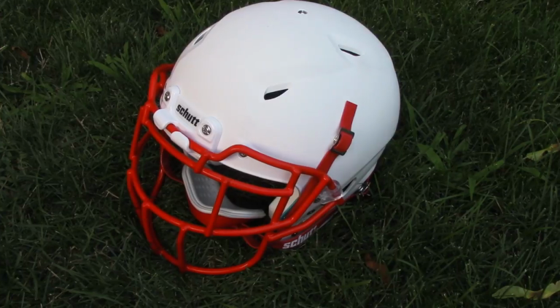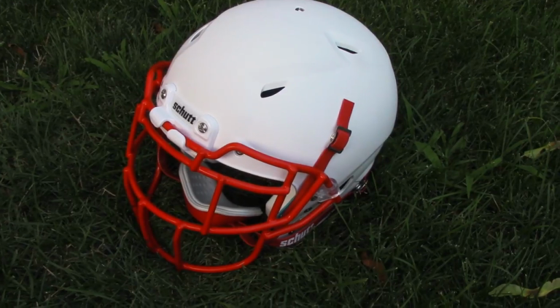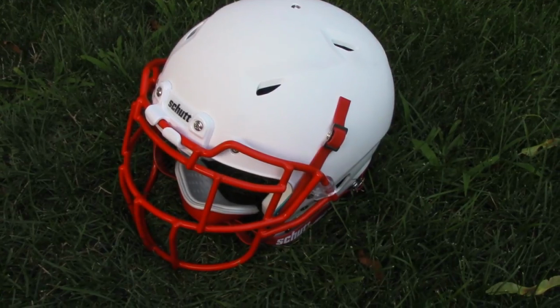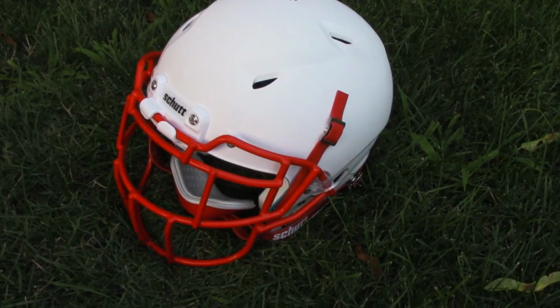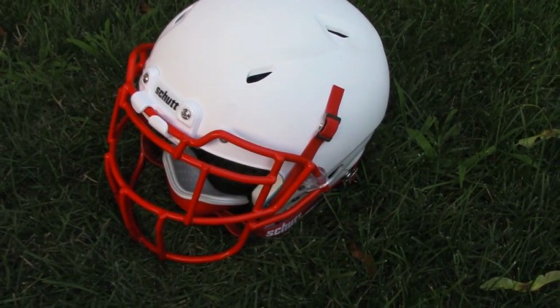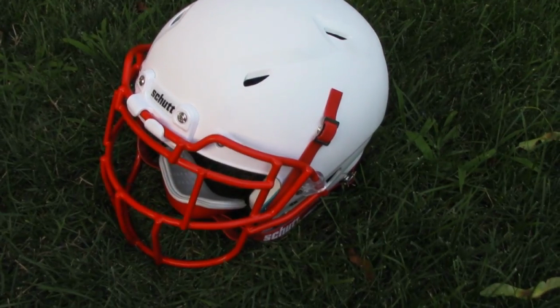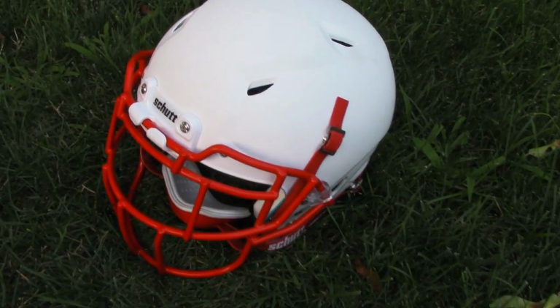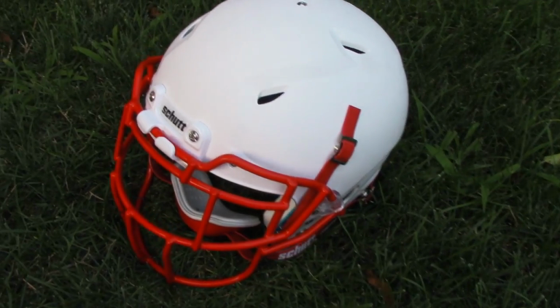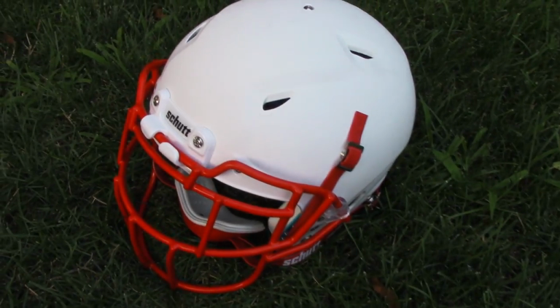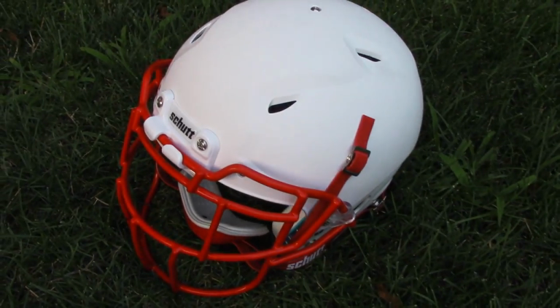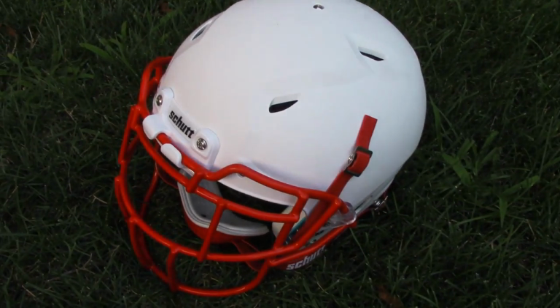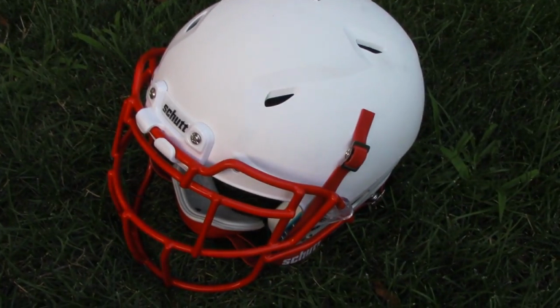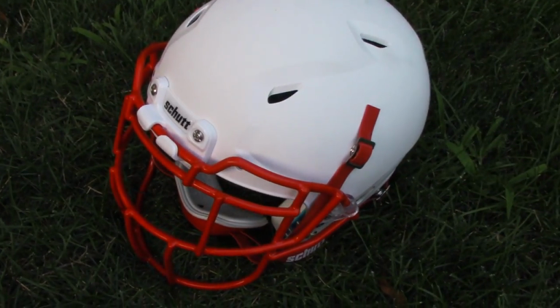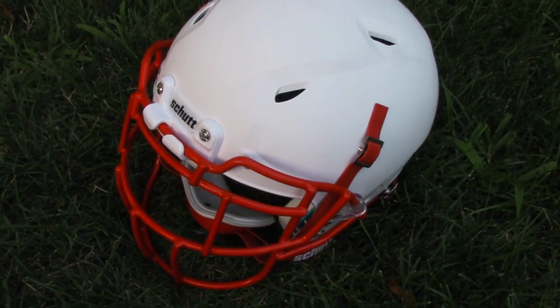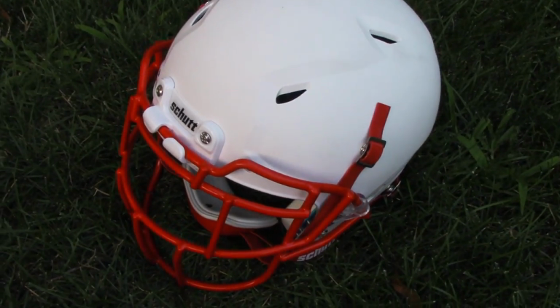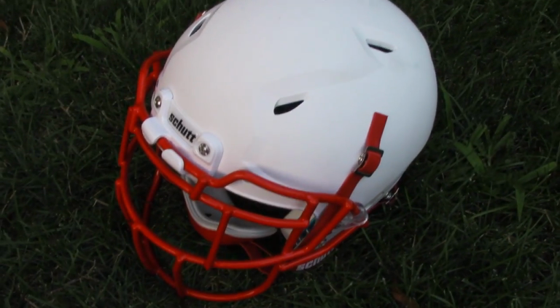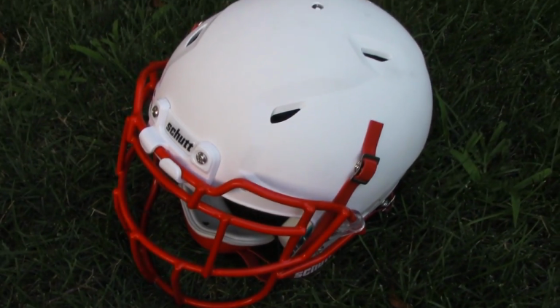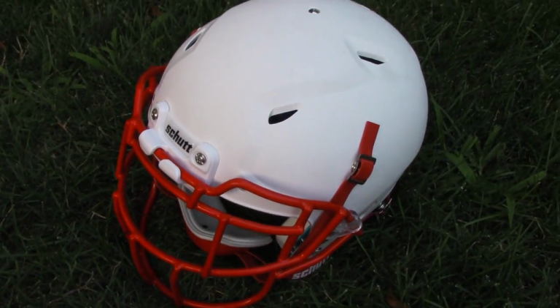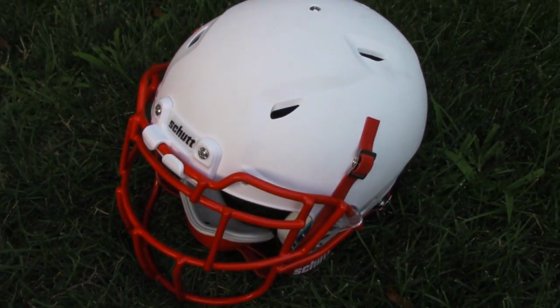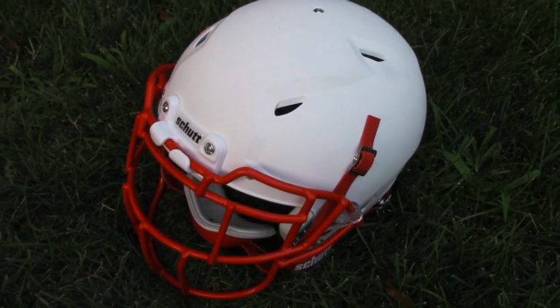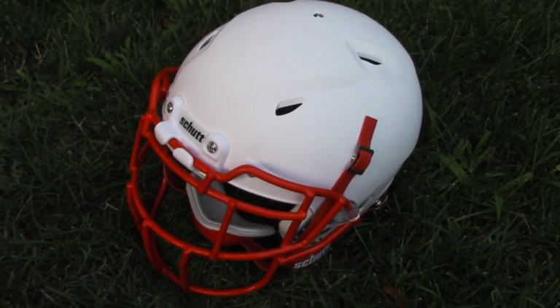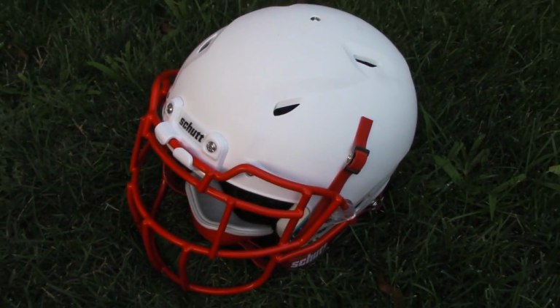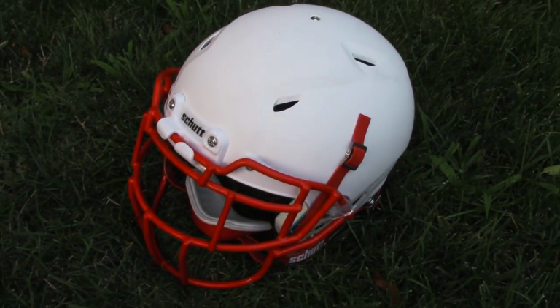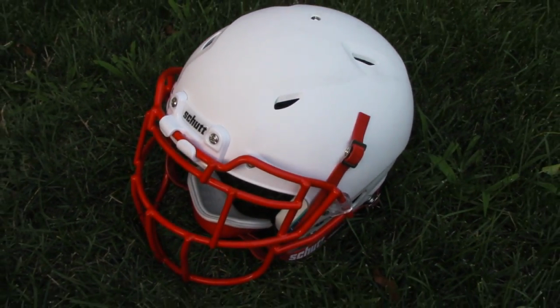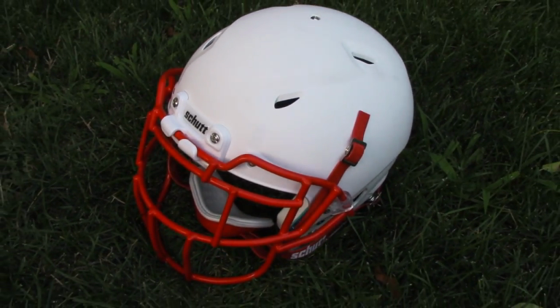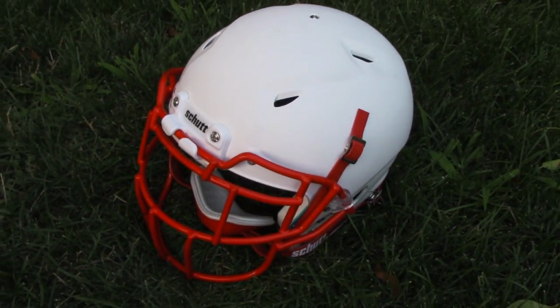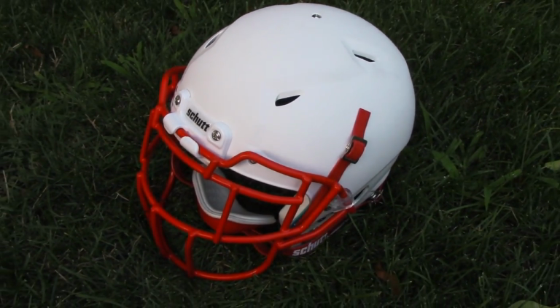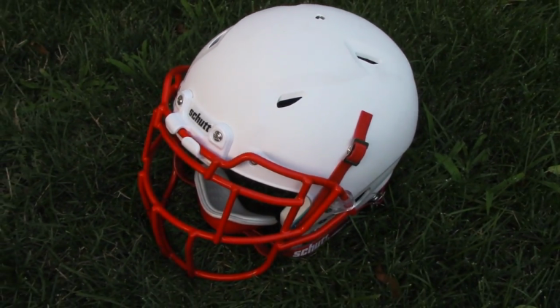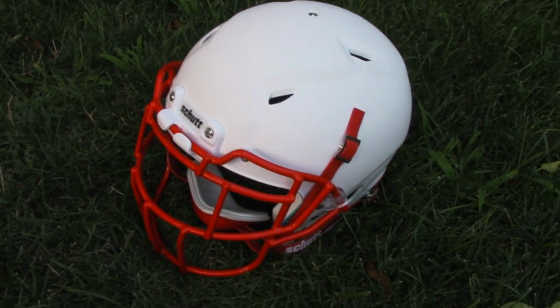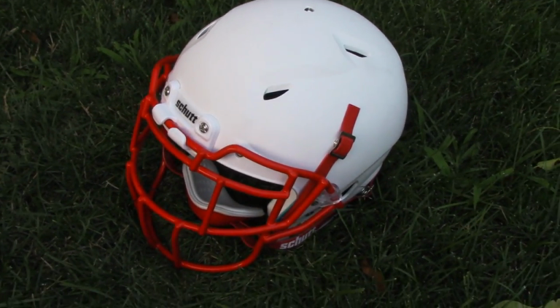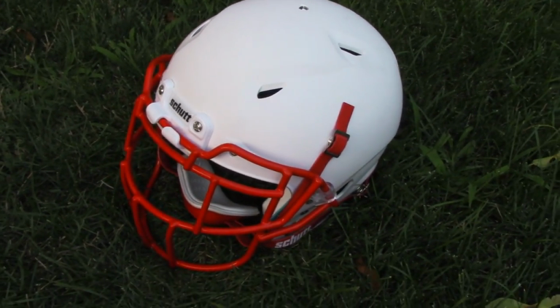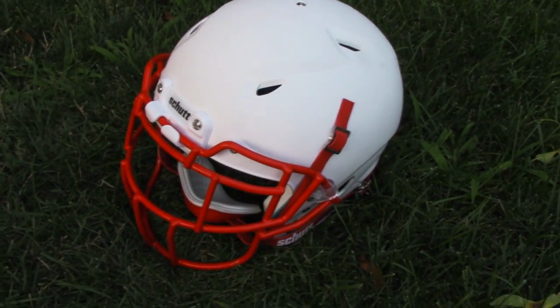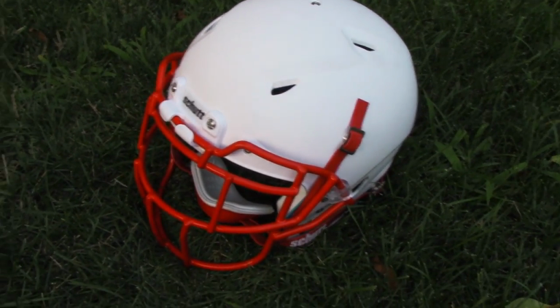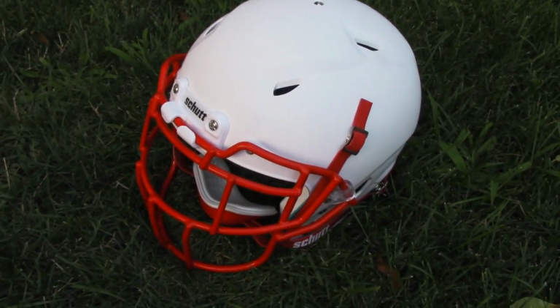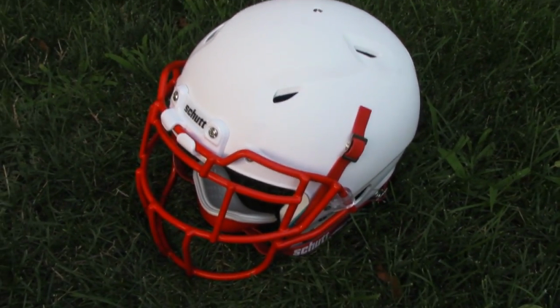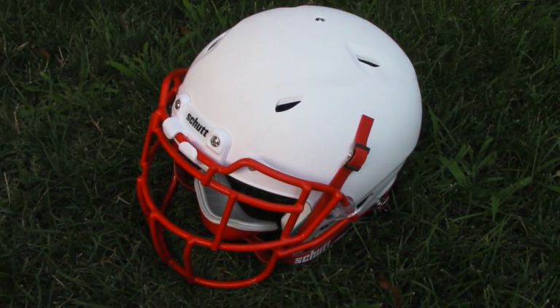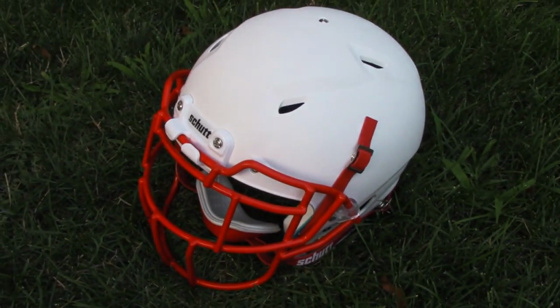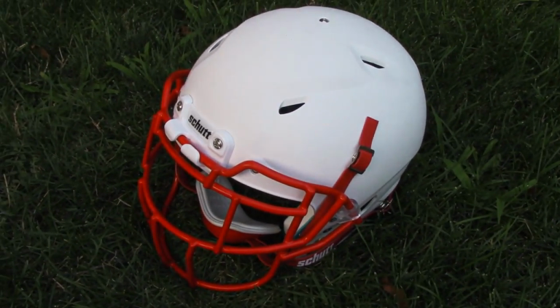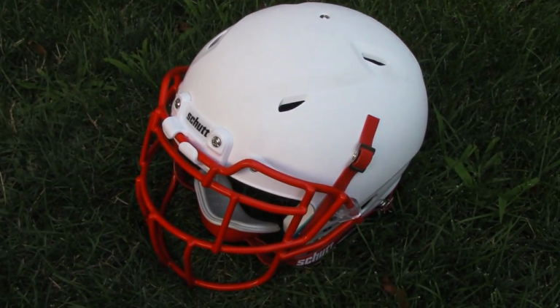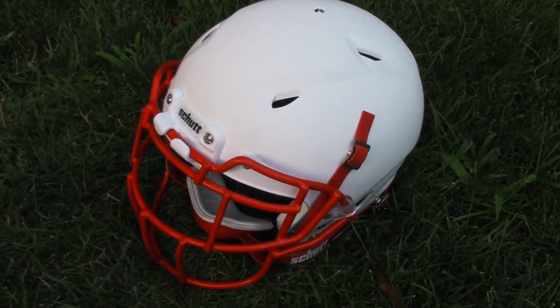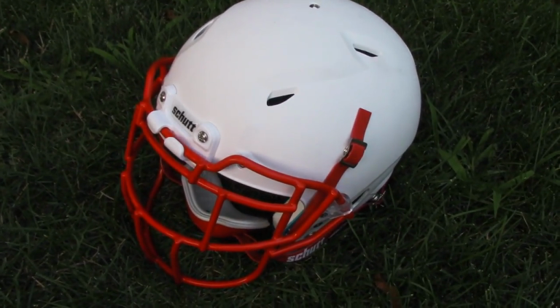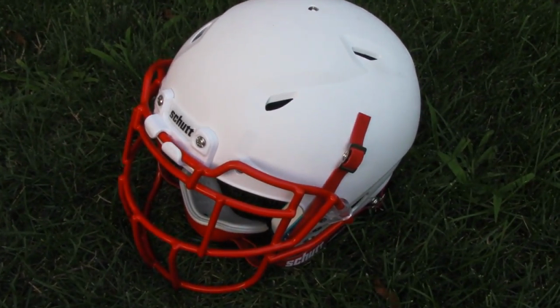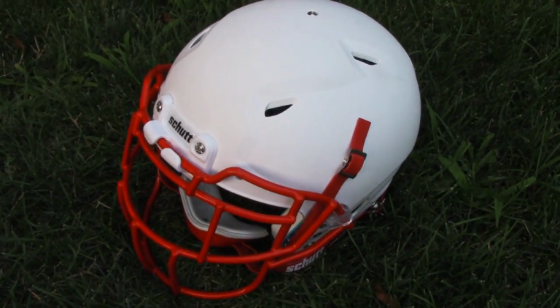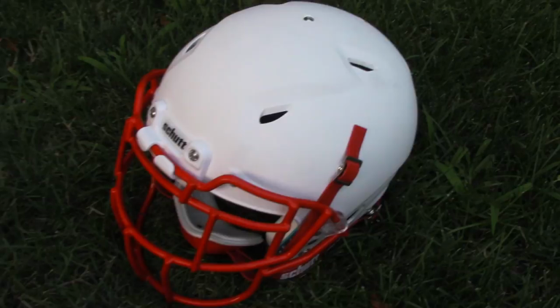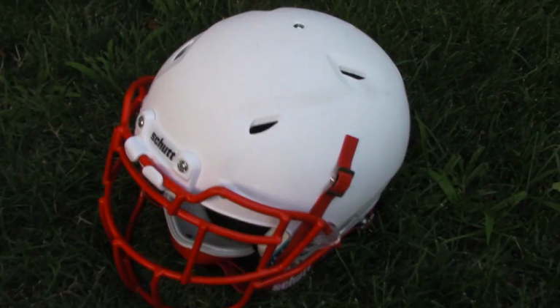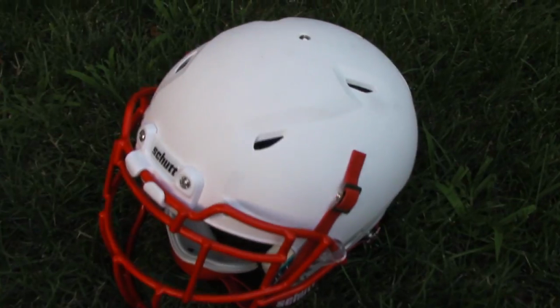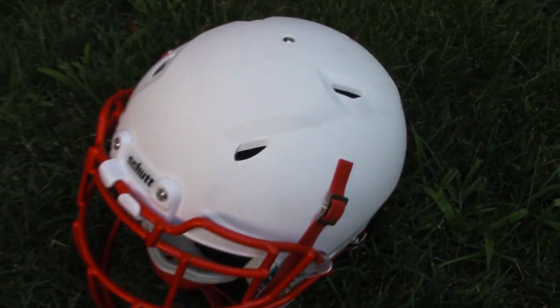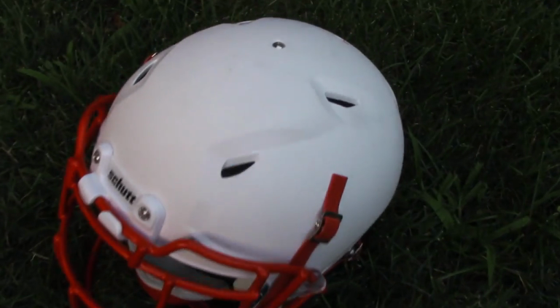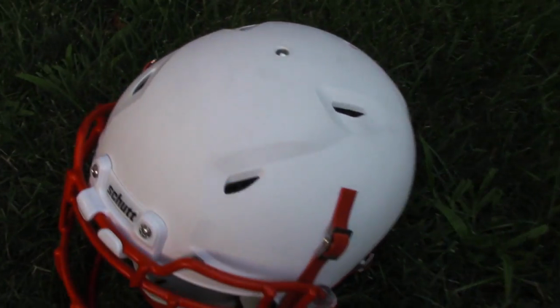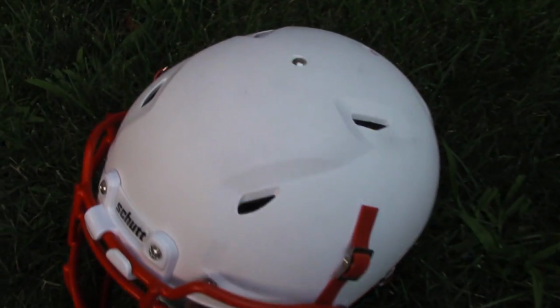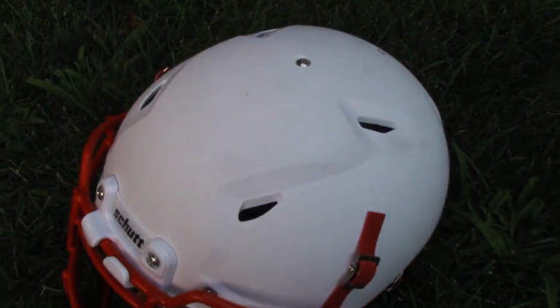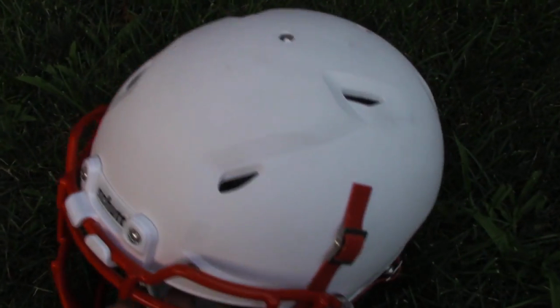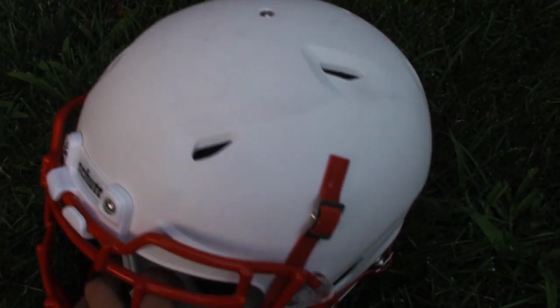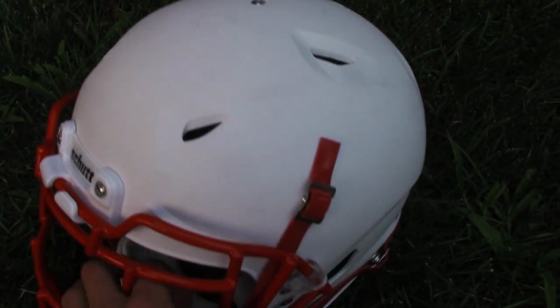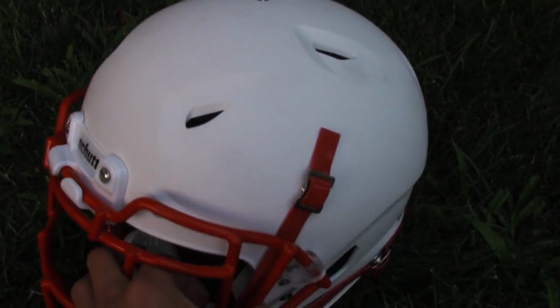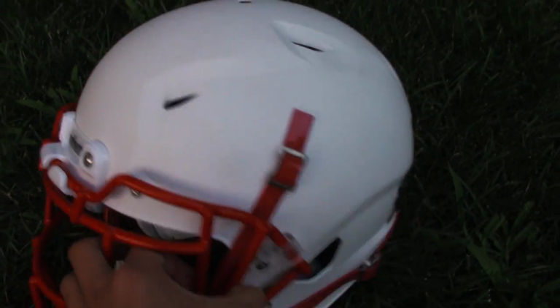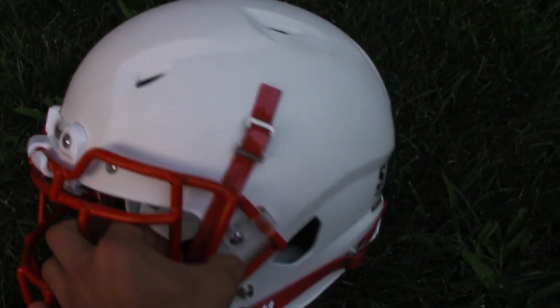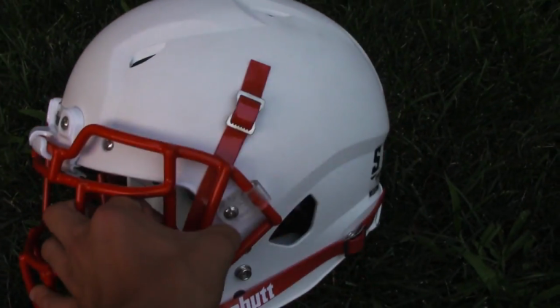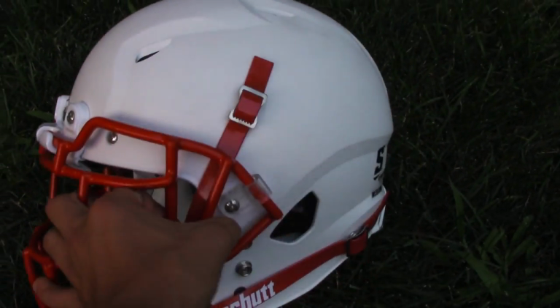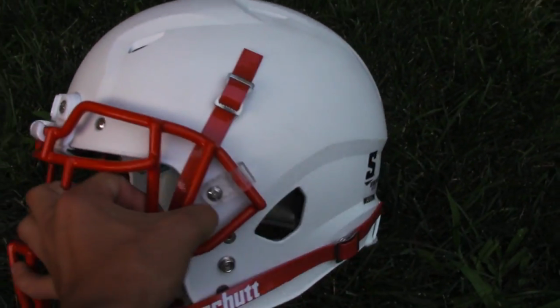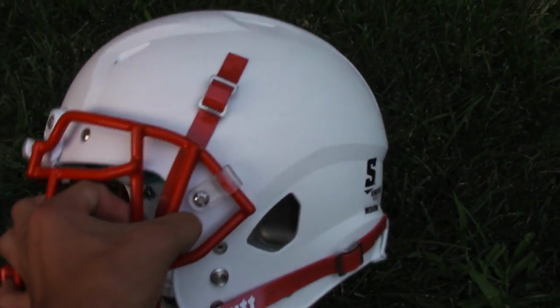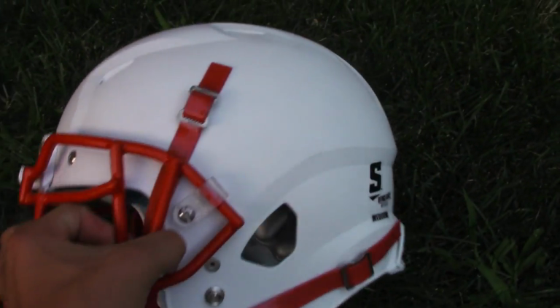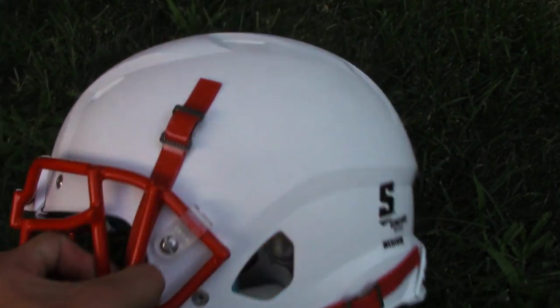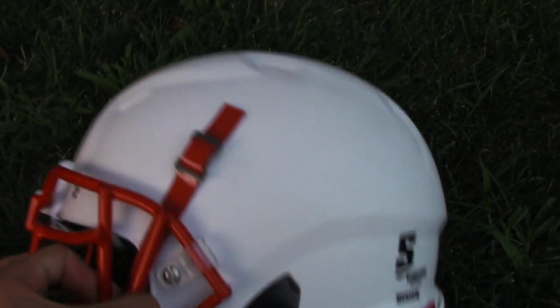Hey, this is Jake P7044 doing a review of the Shut Vengeance DCT. I'm going to start from the outside and move my way in.